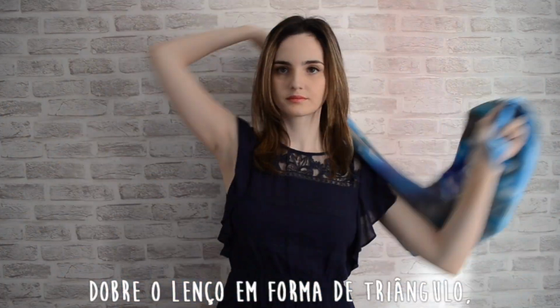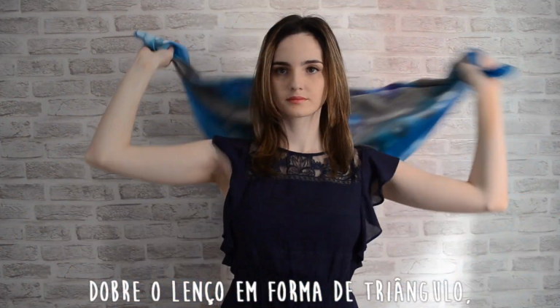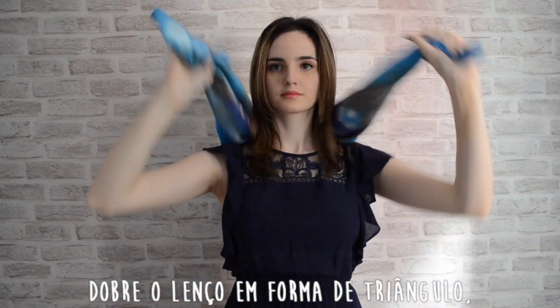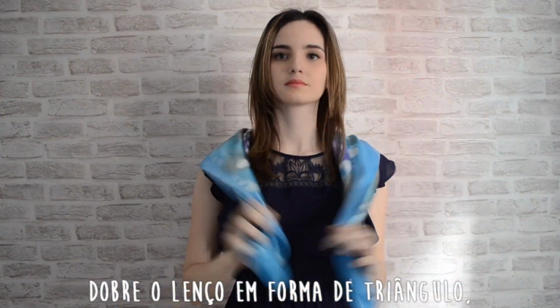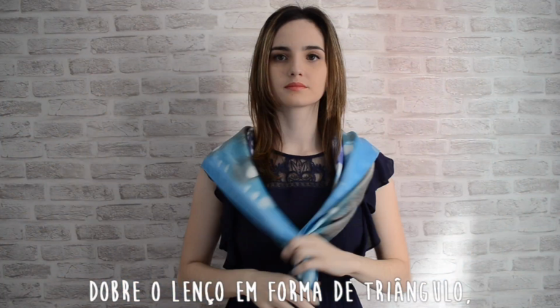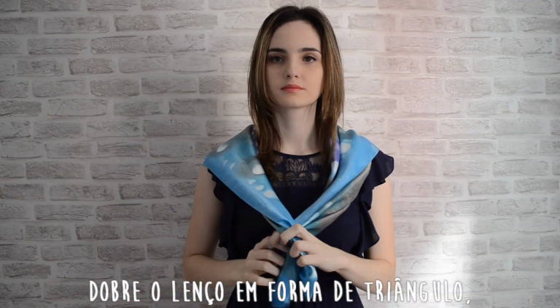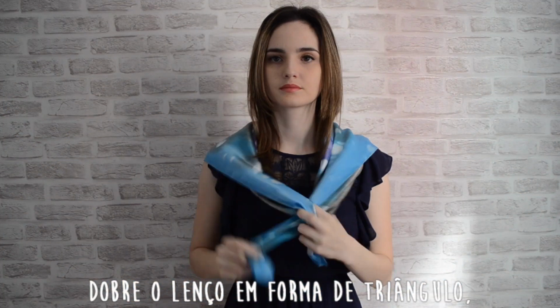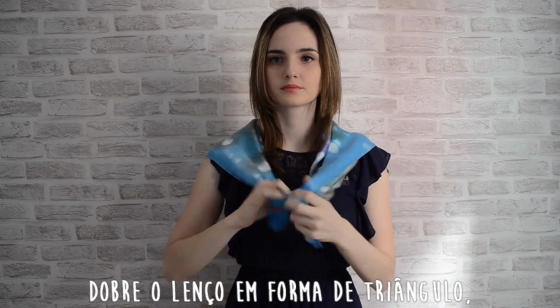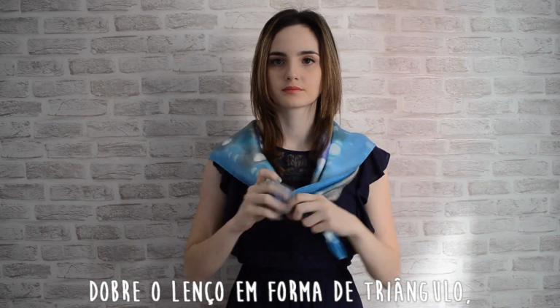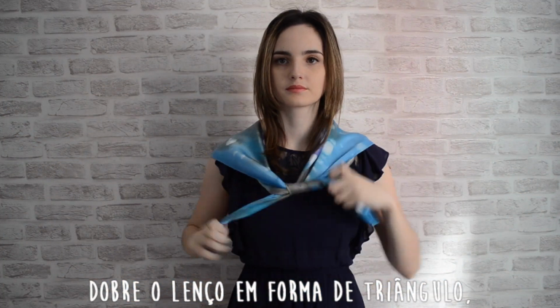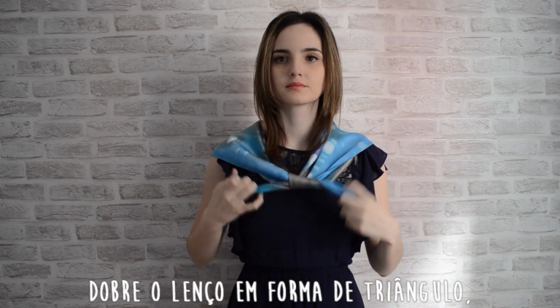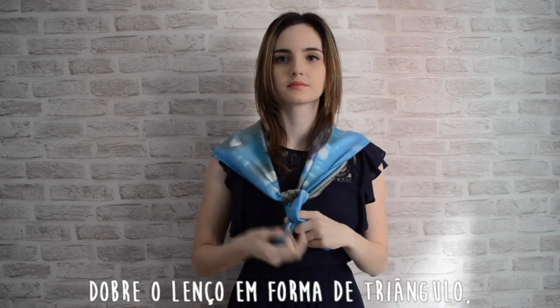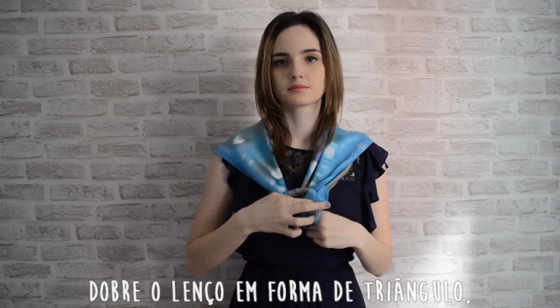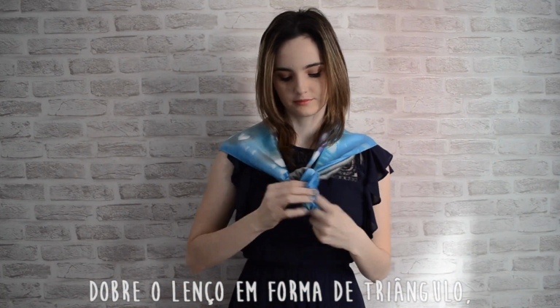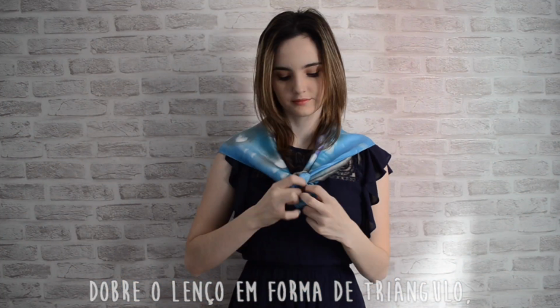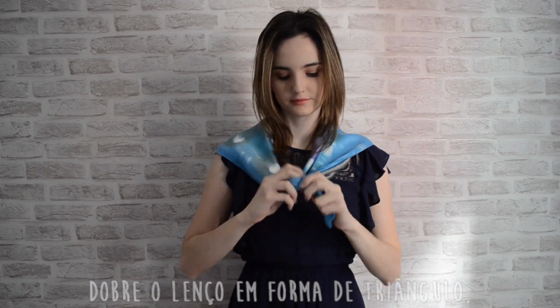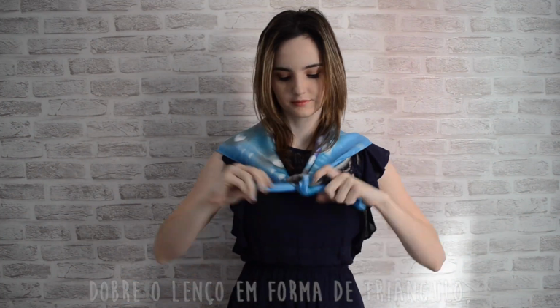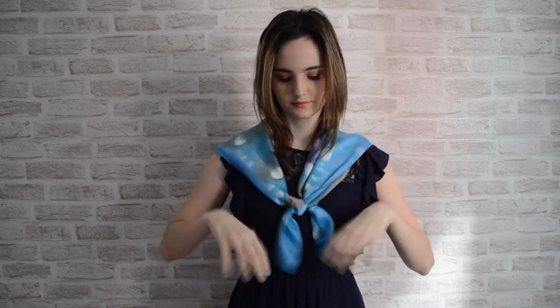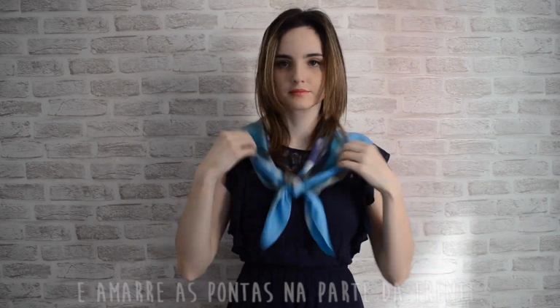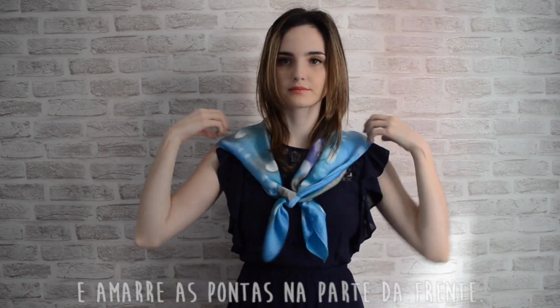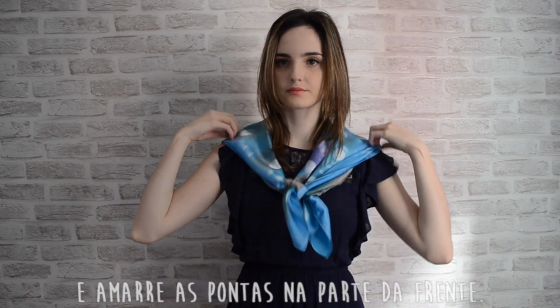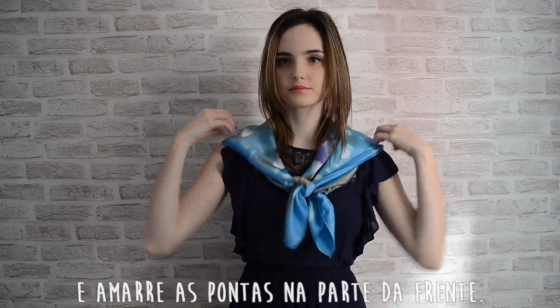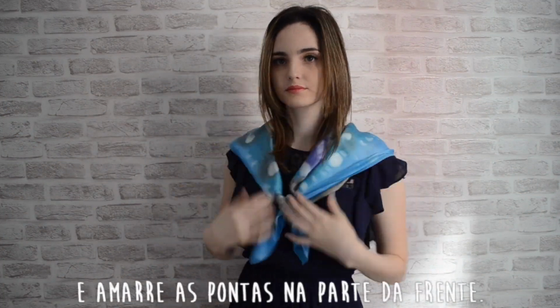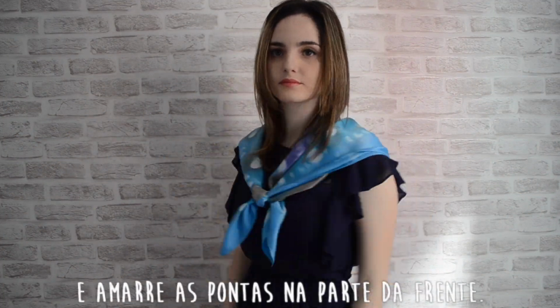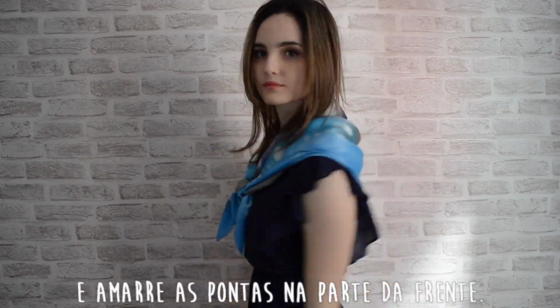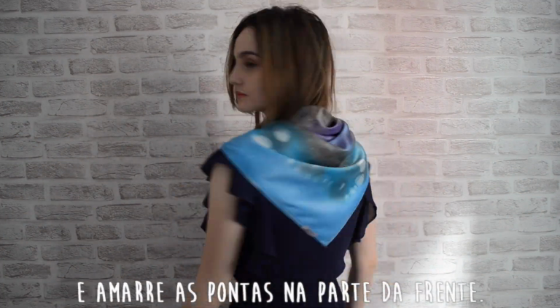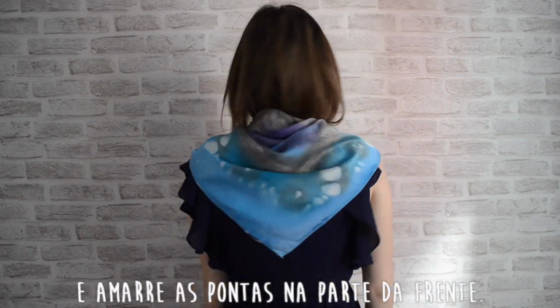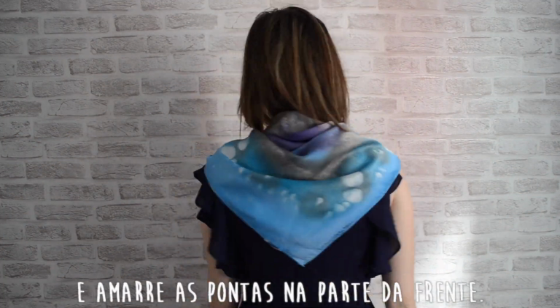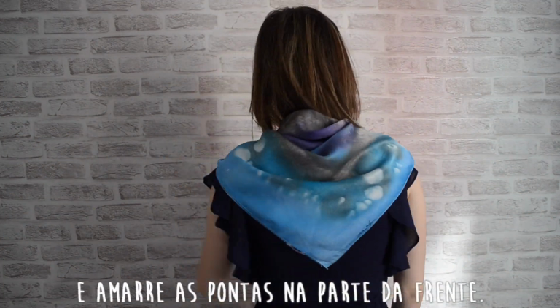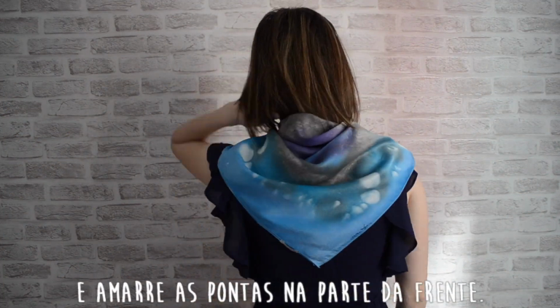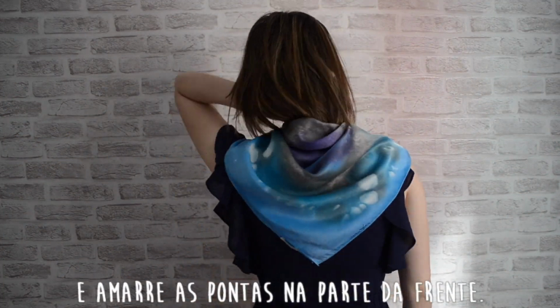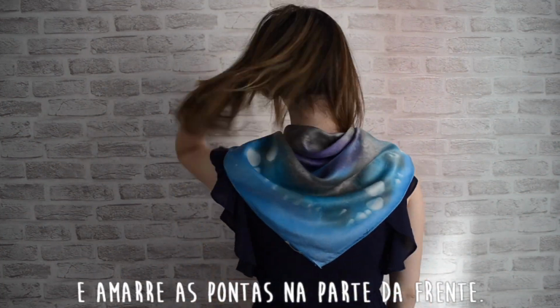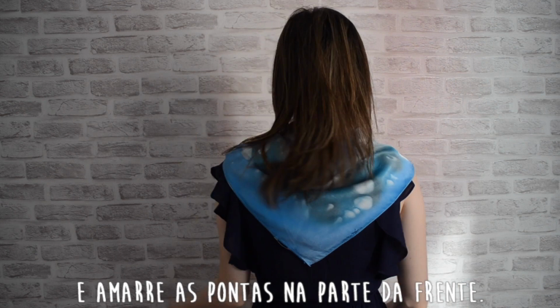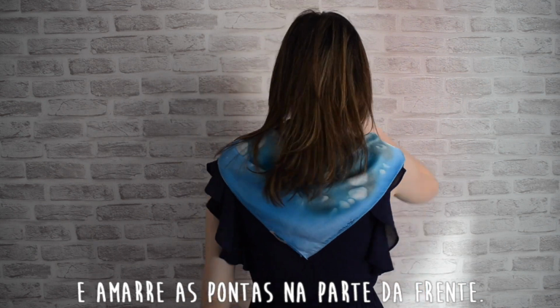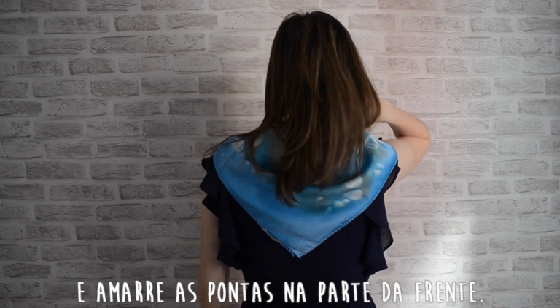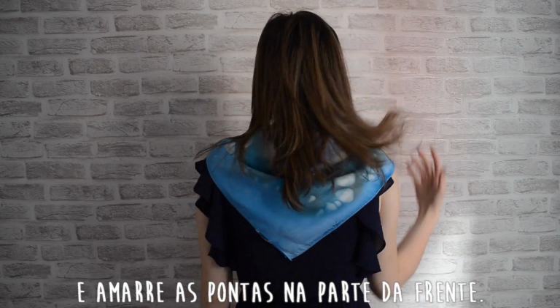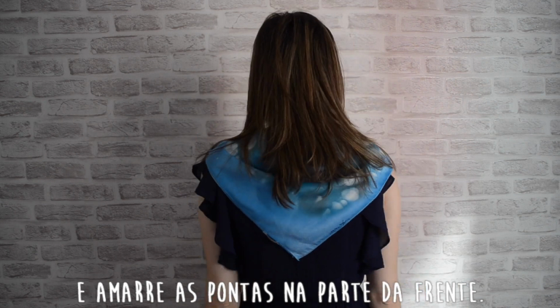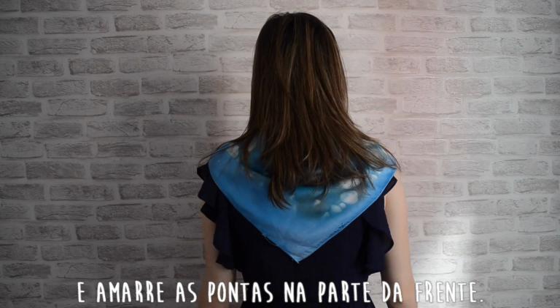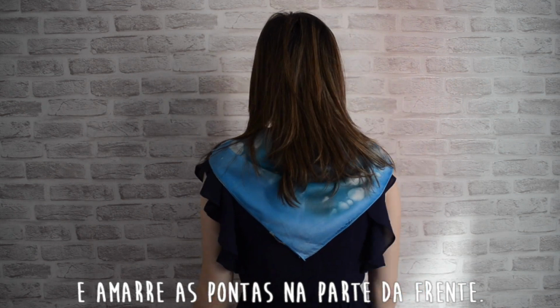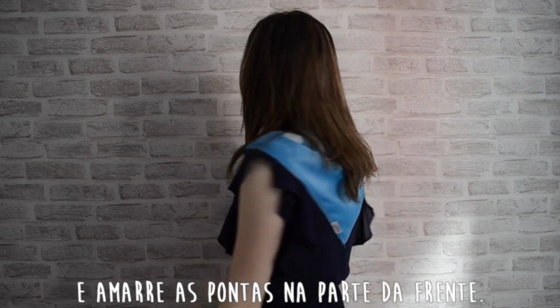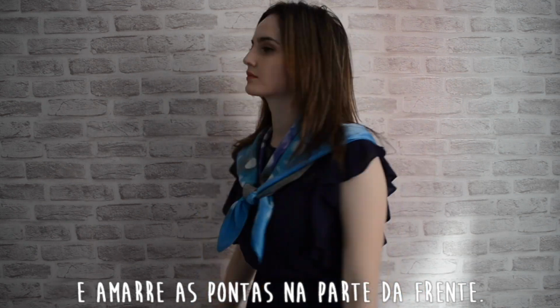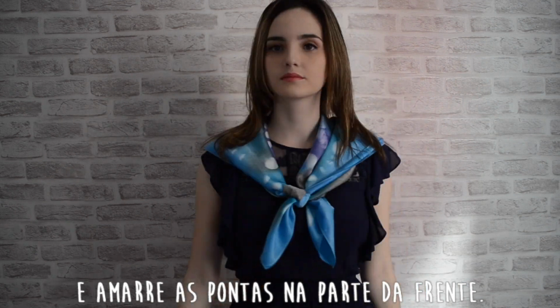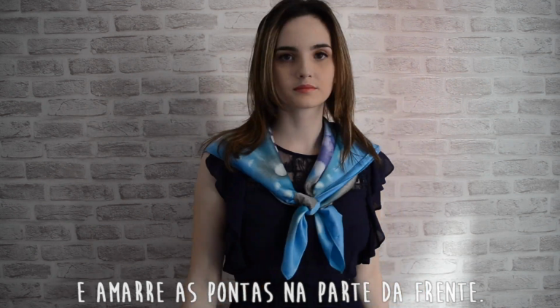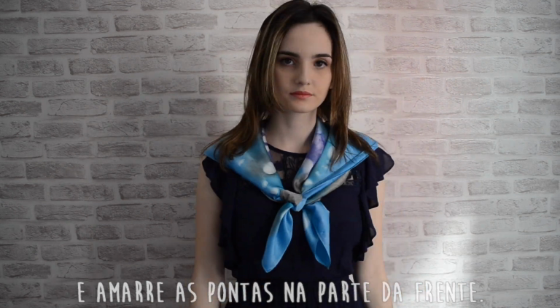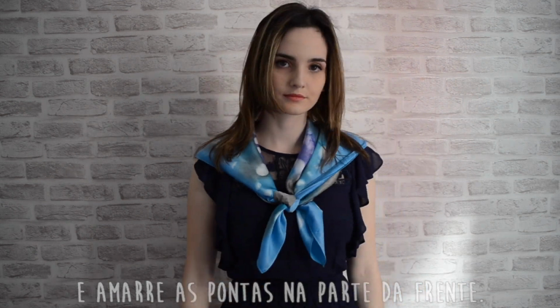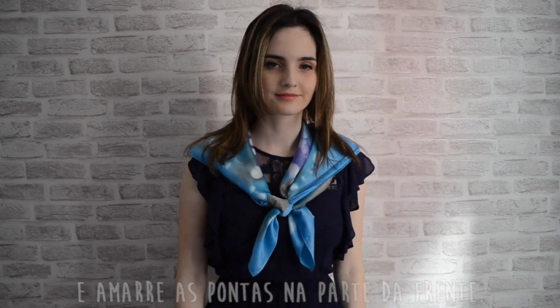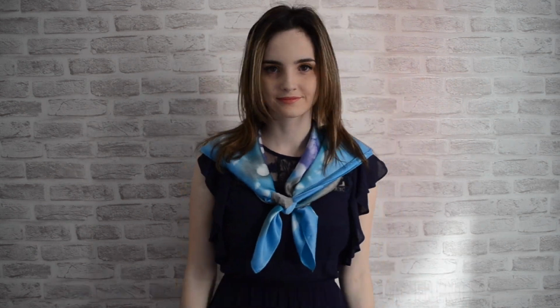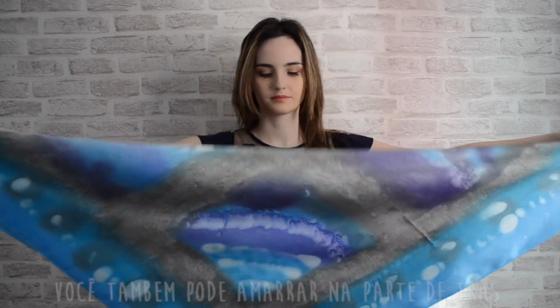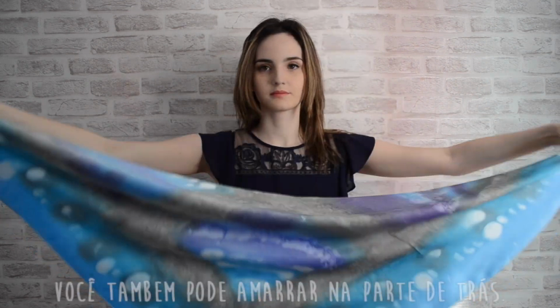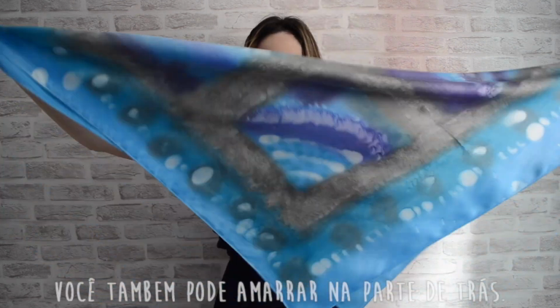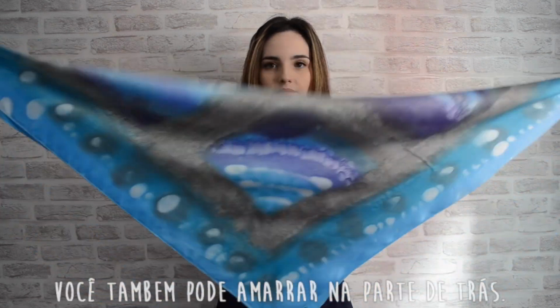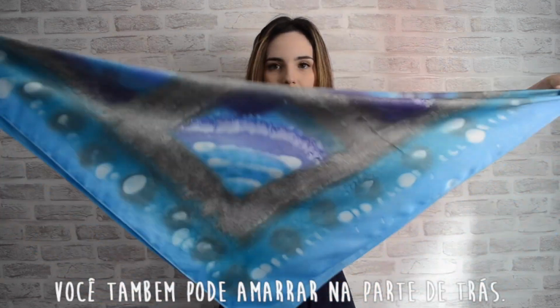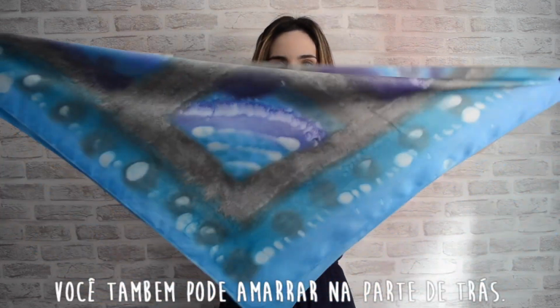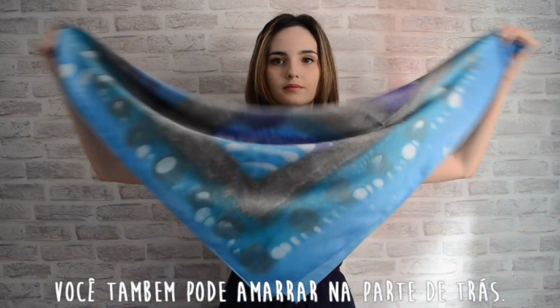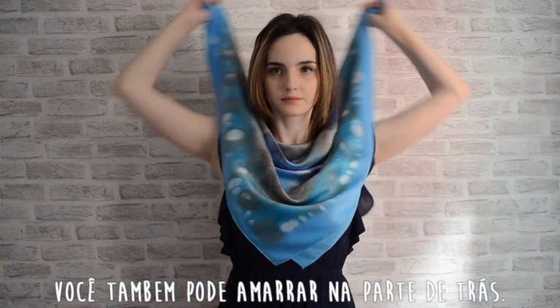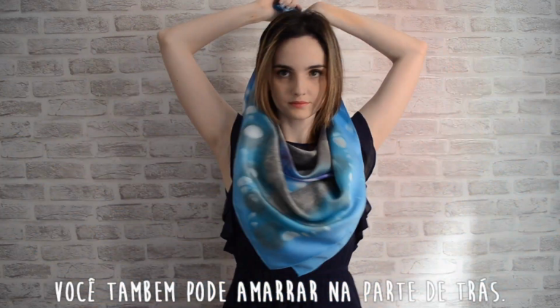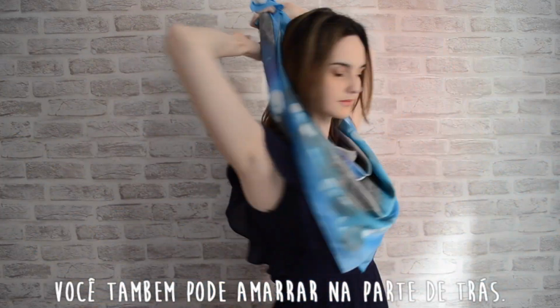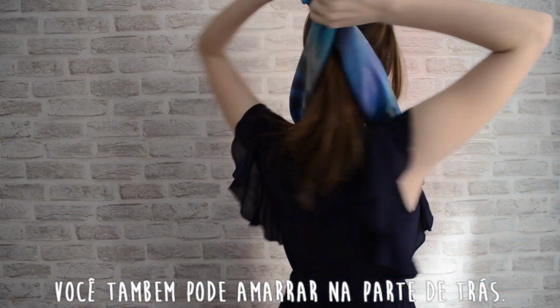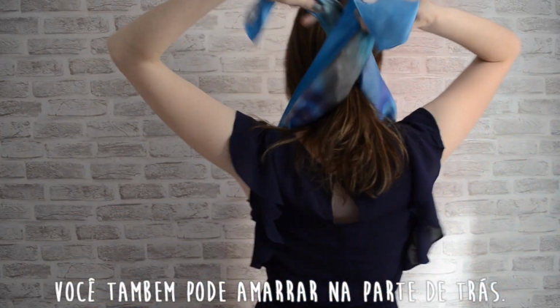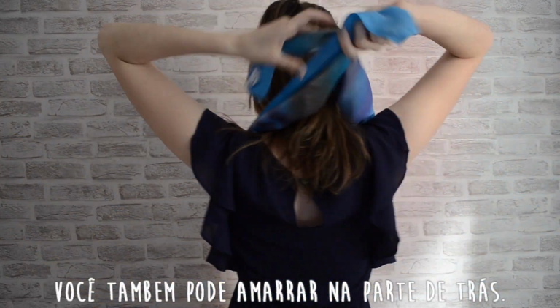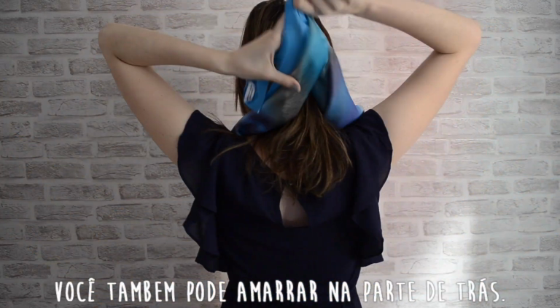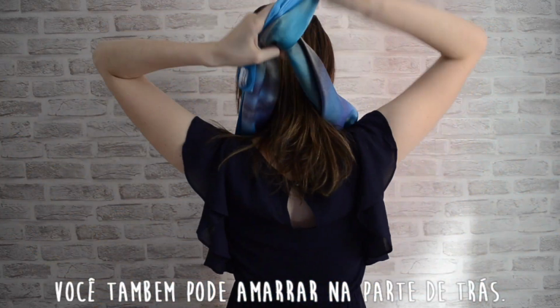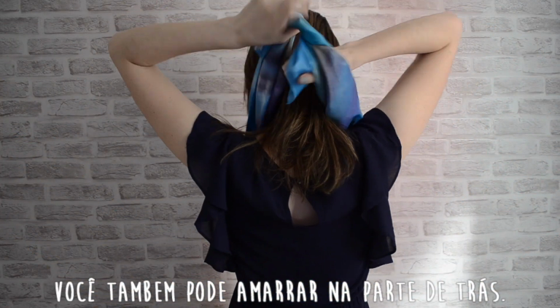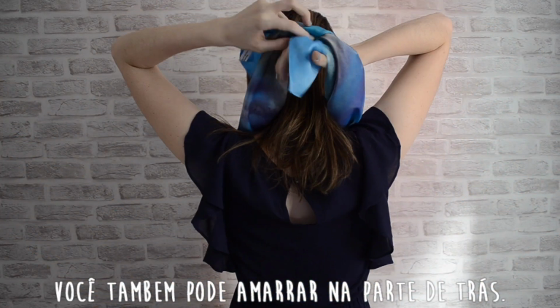Fold the scarf into a triangle and tie the edges in front of your chest. Or you can tie it on your back.